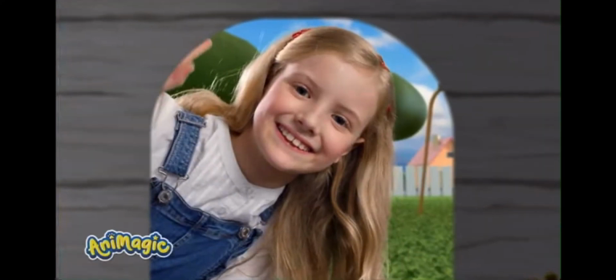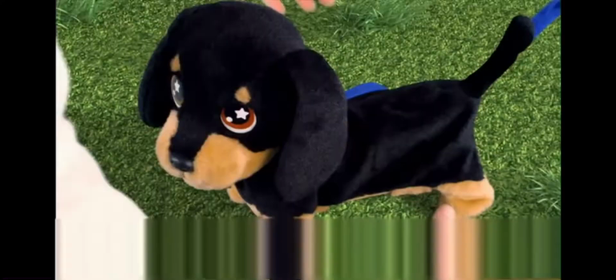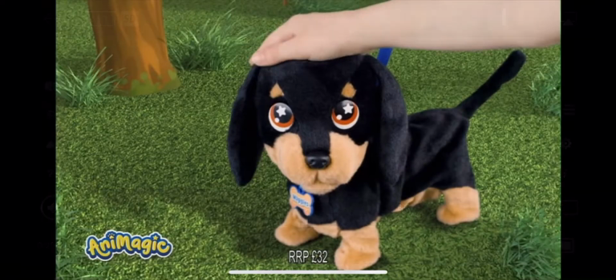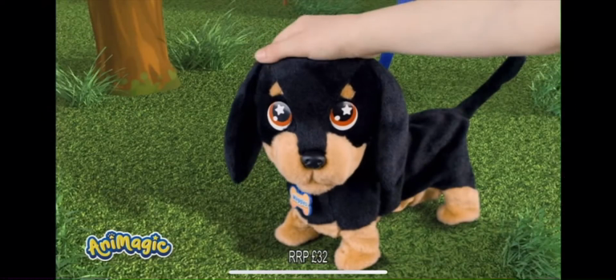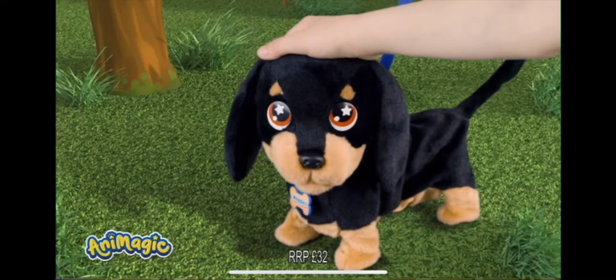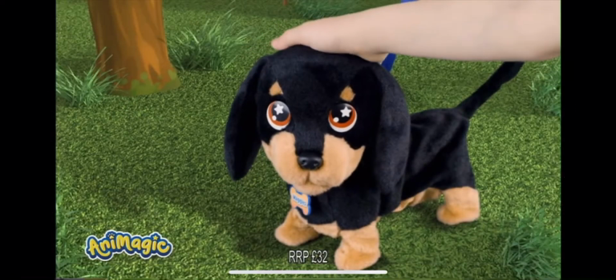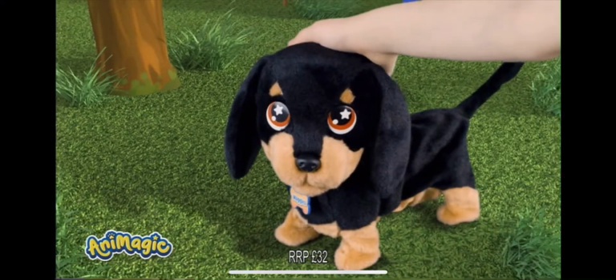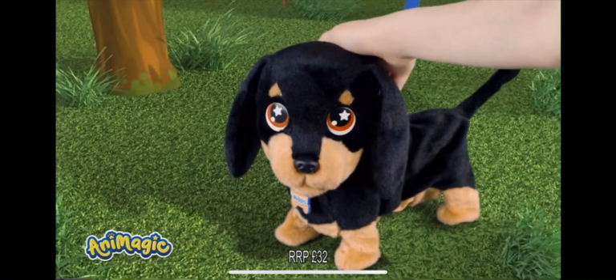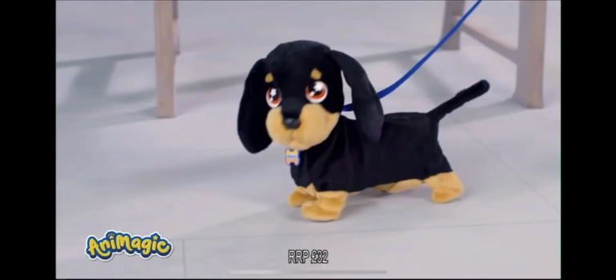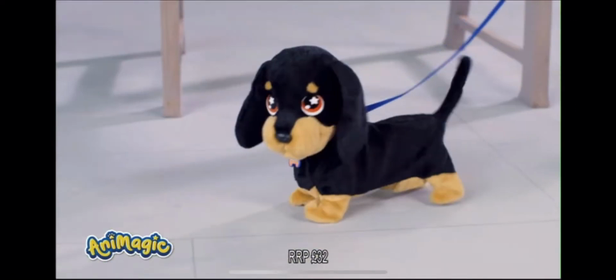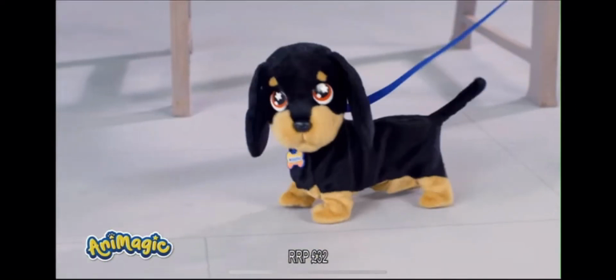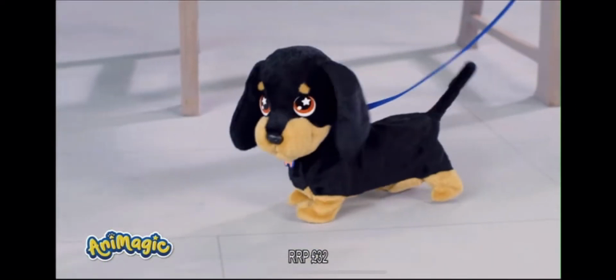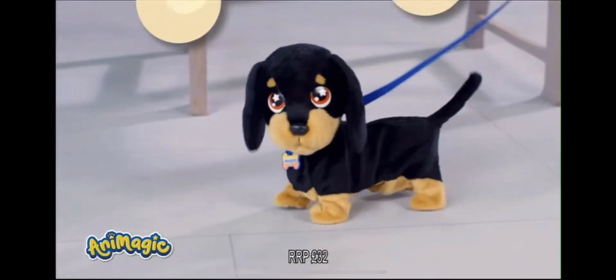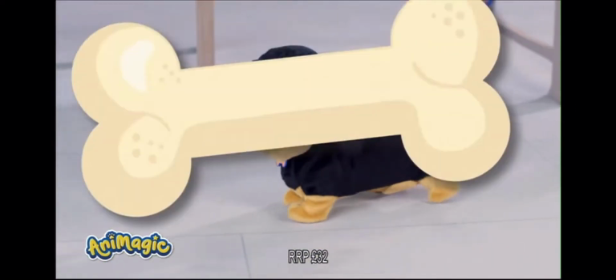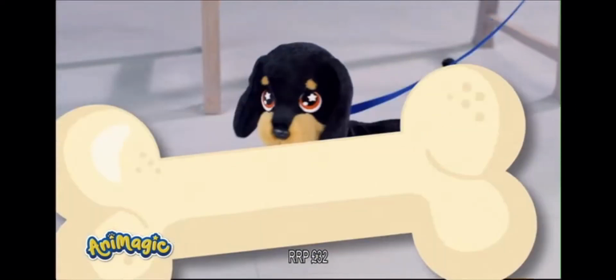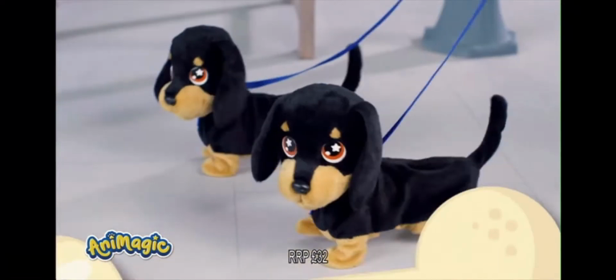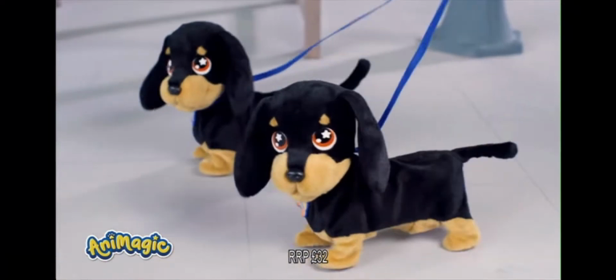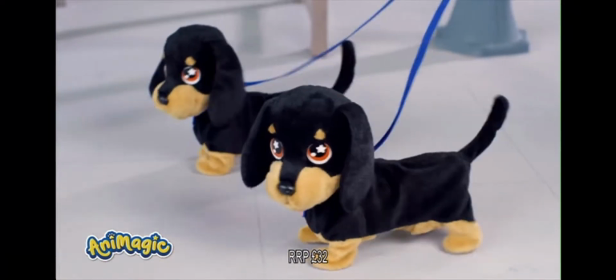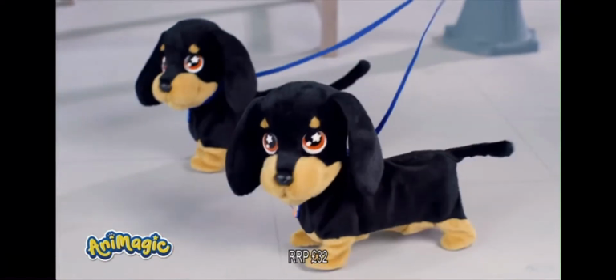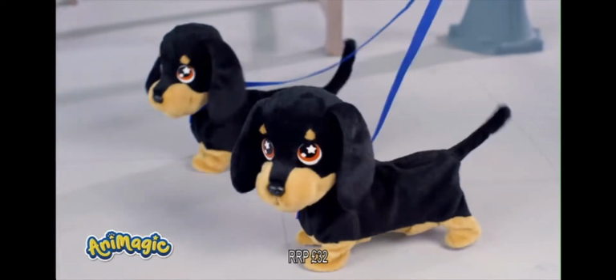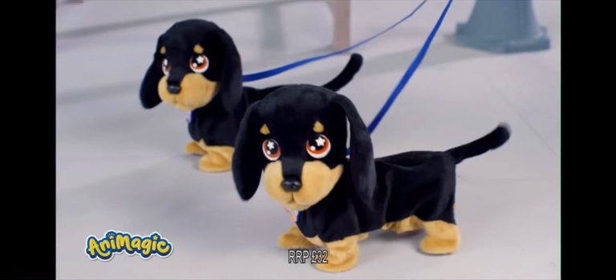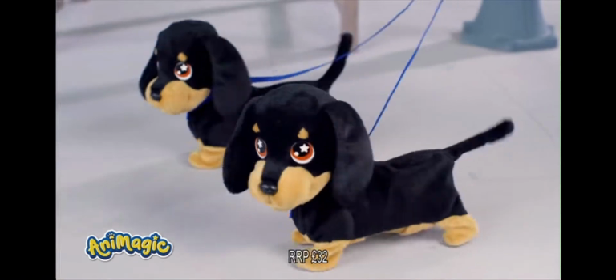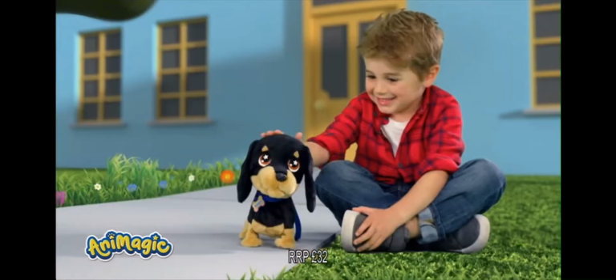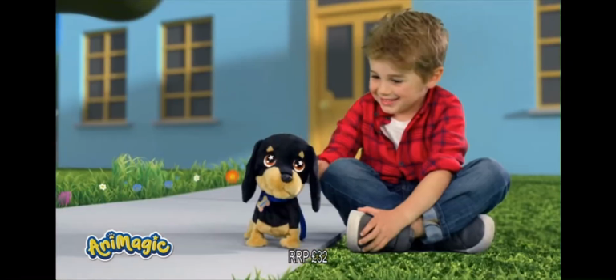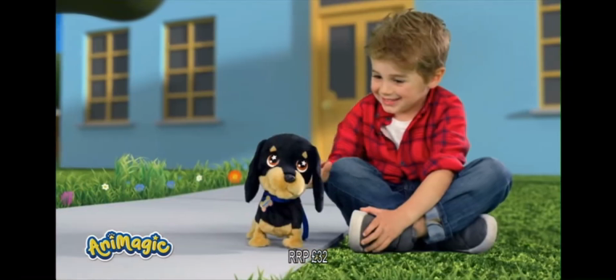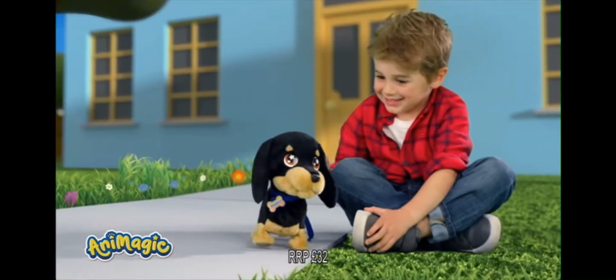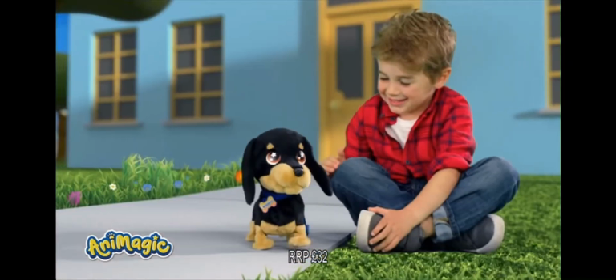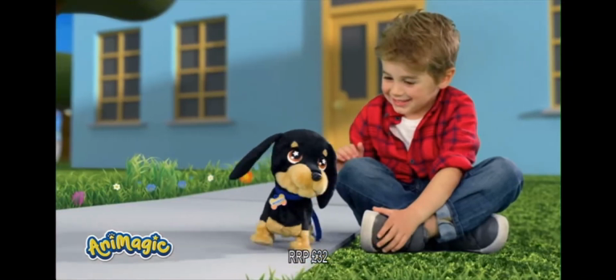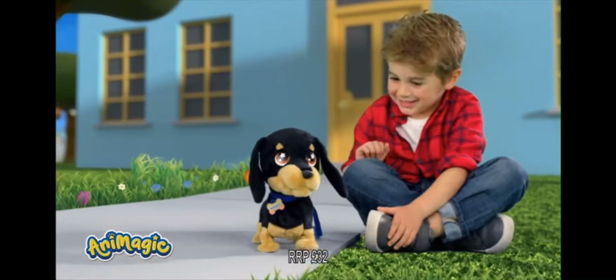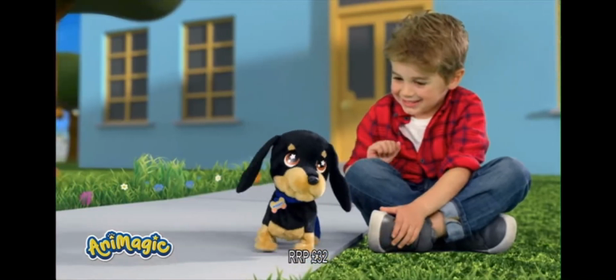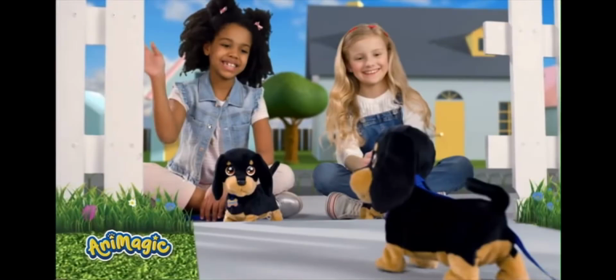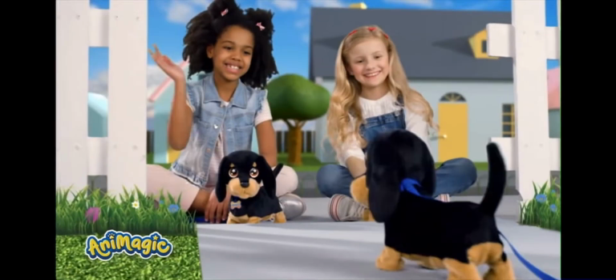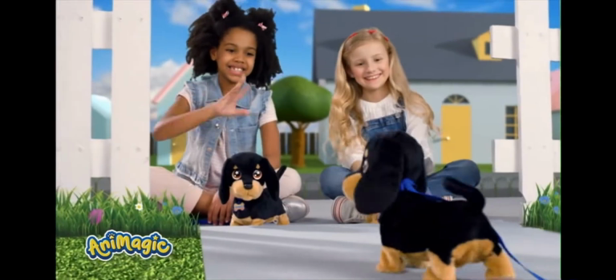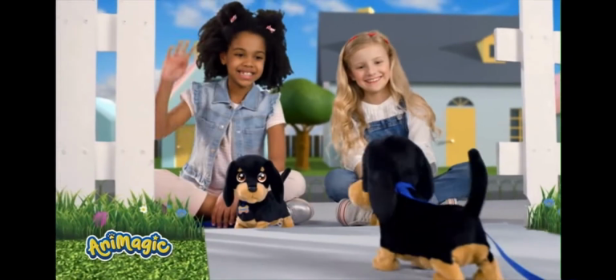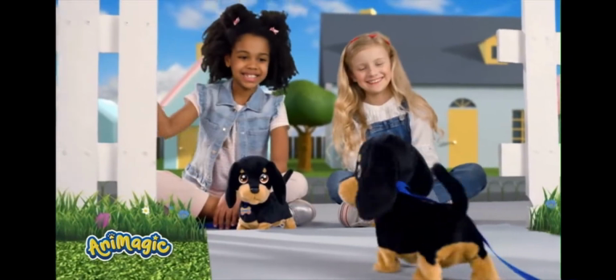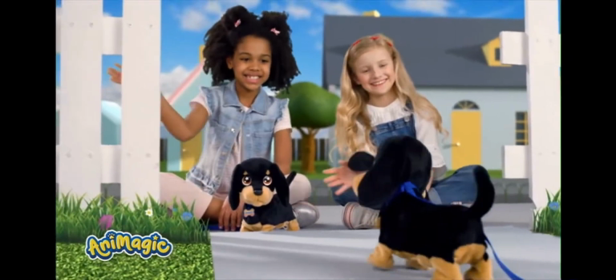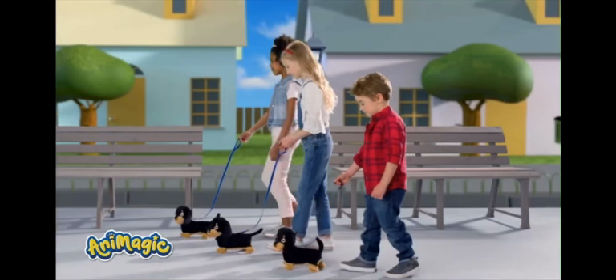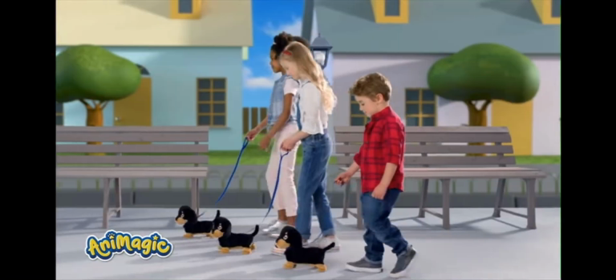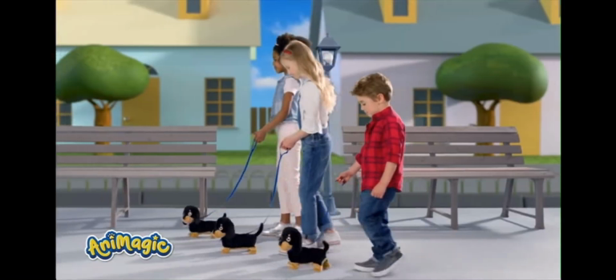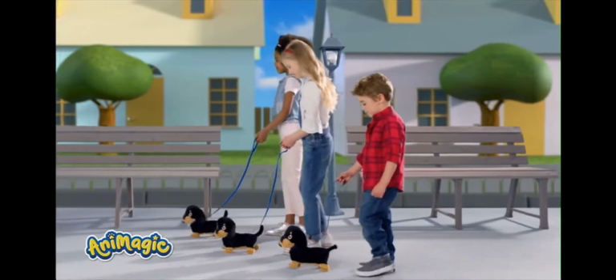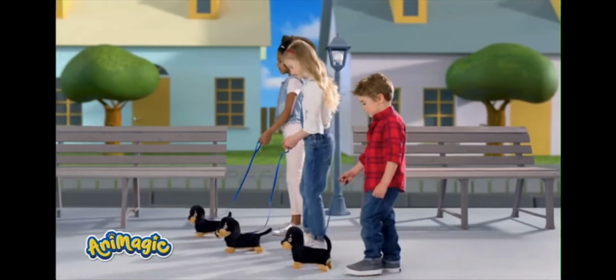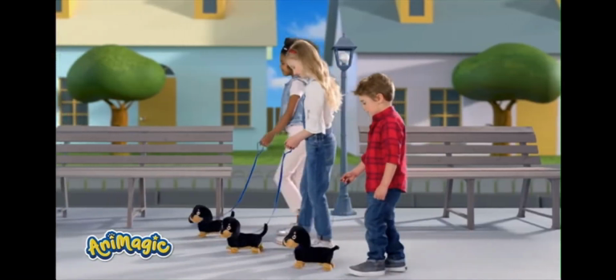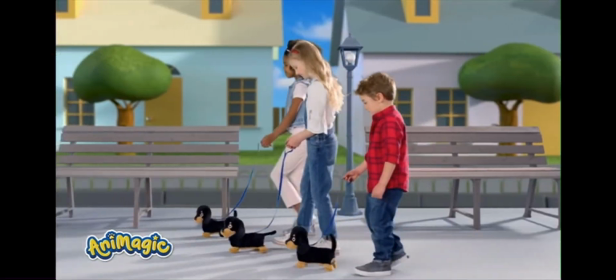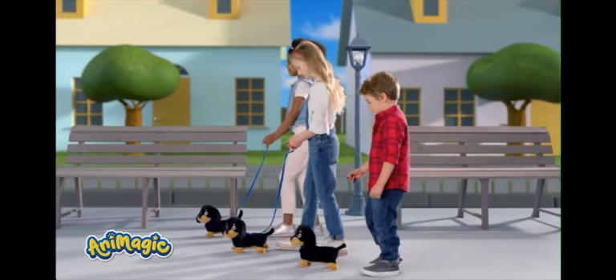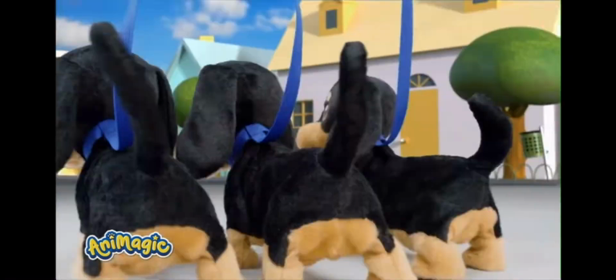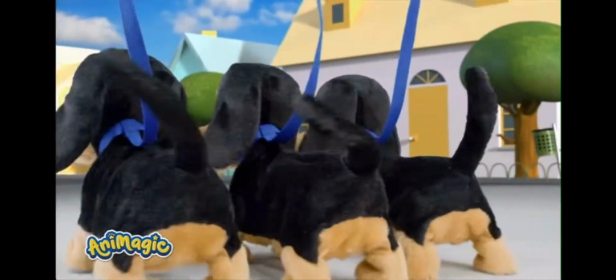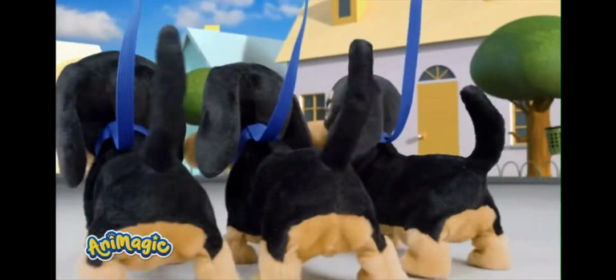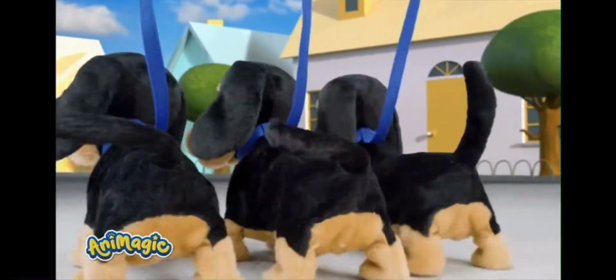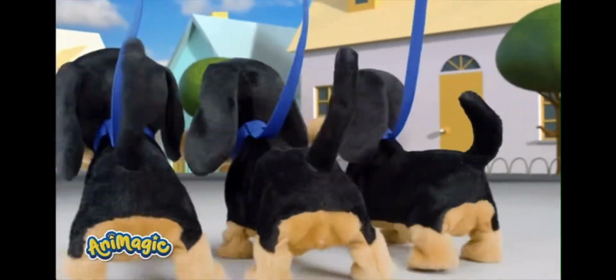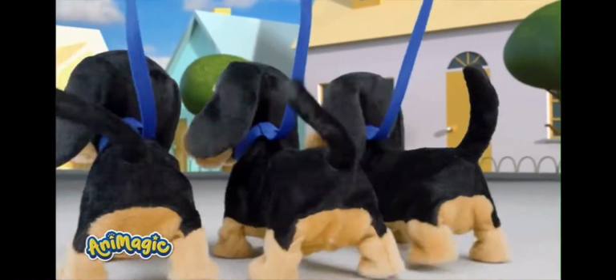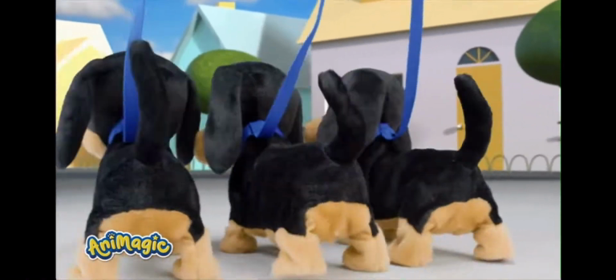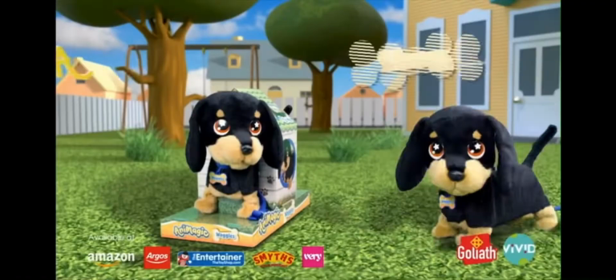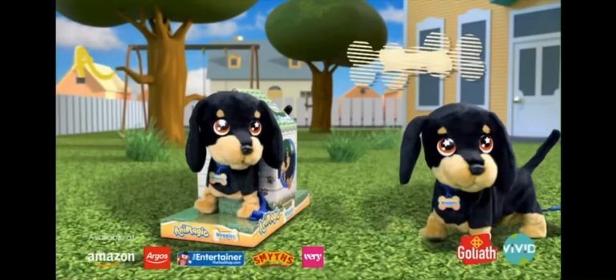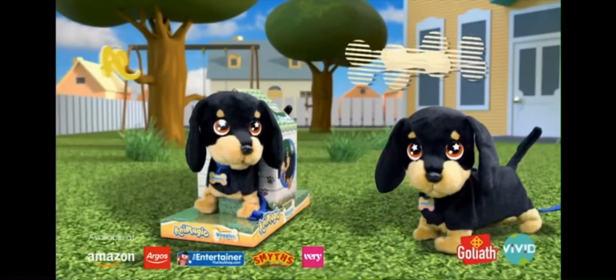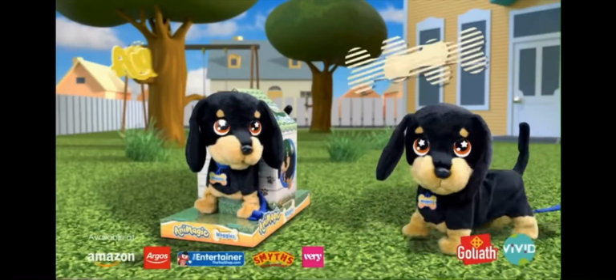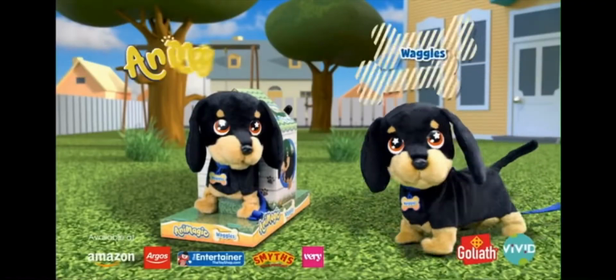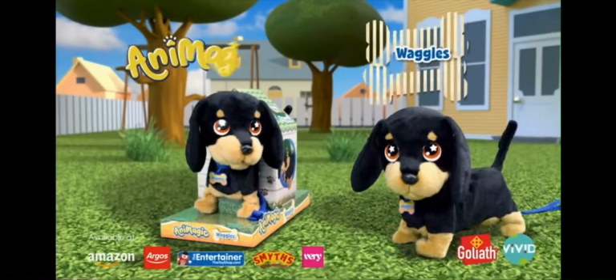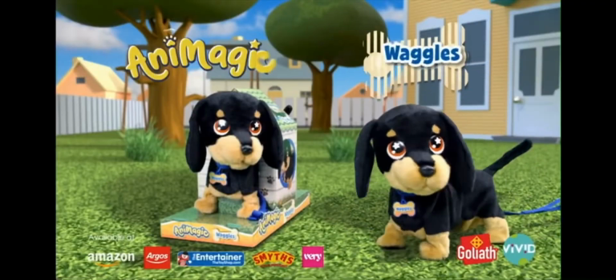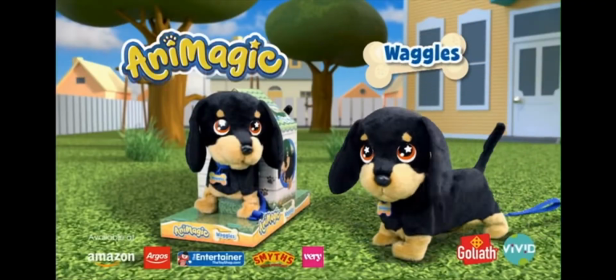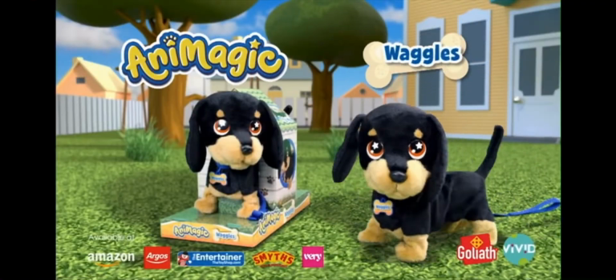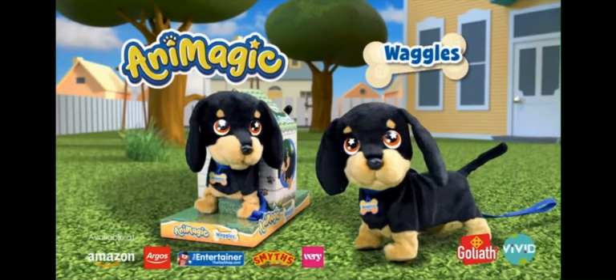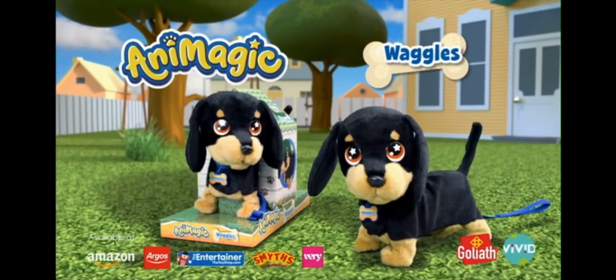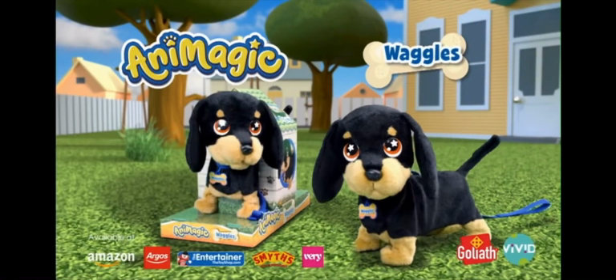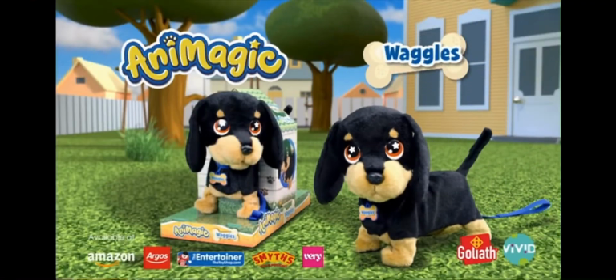Waggles, you're the cutest puppy! Just like a real dog! Every day's a special day with him! My dog Waggles from OnlyMagic!